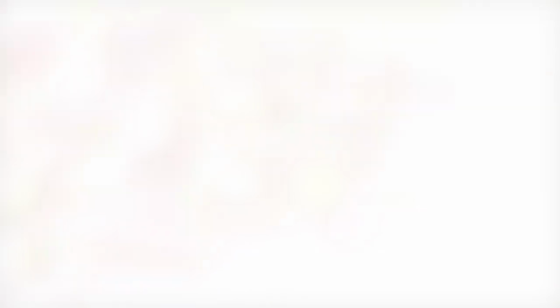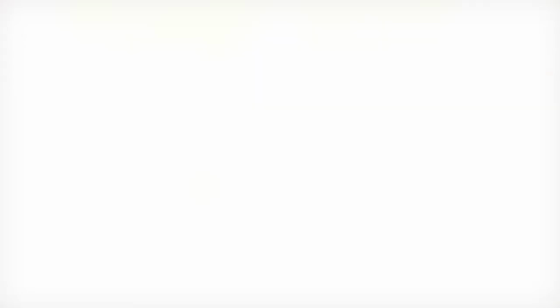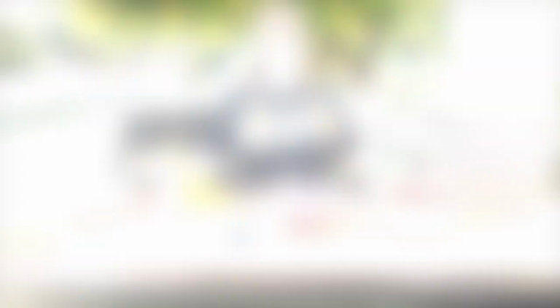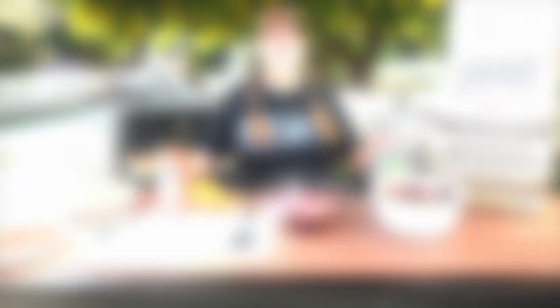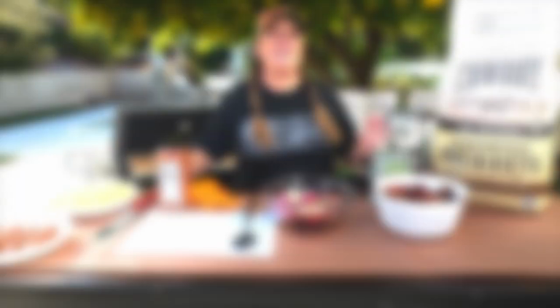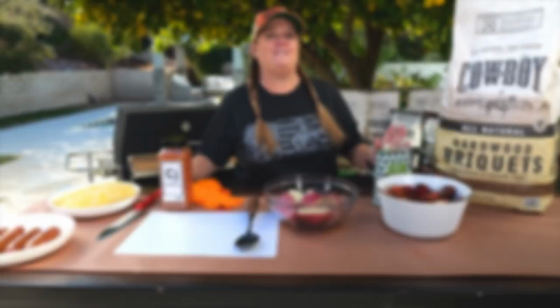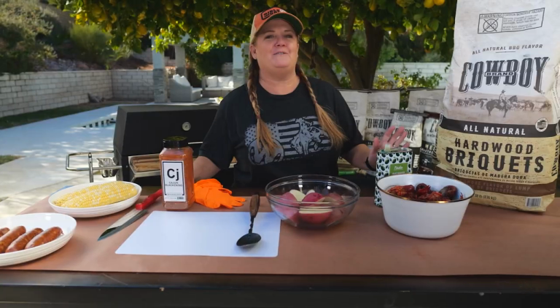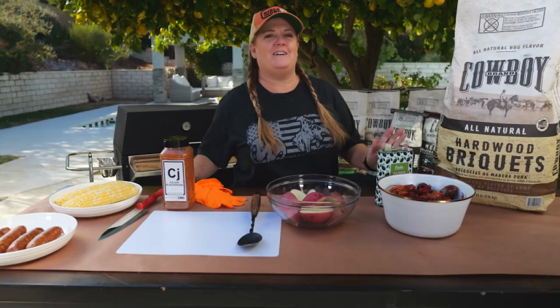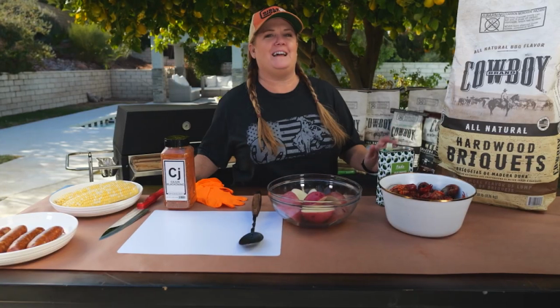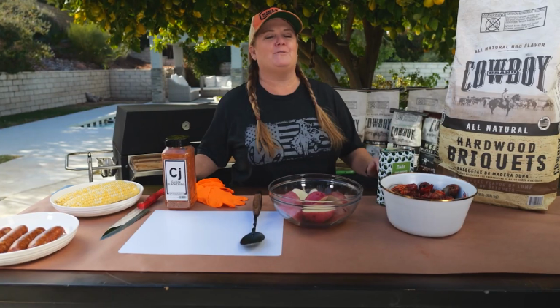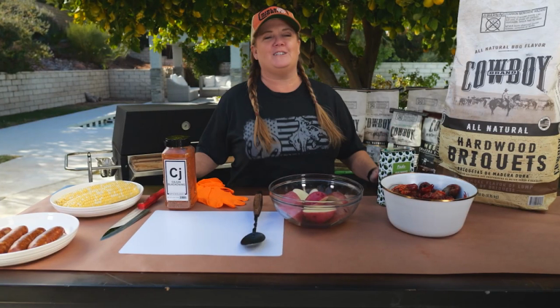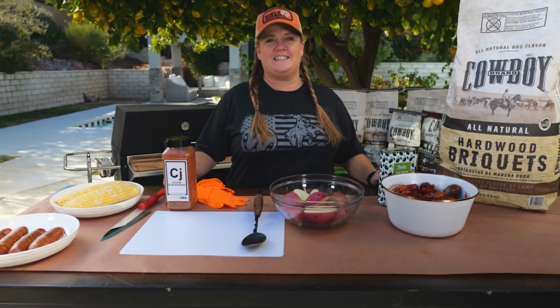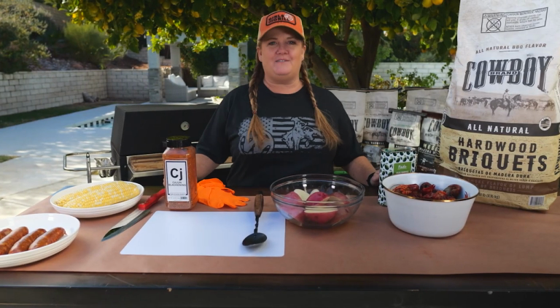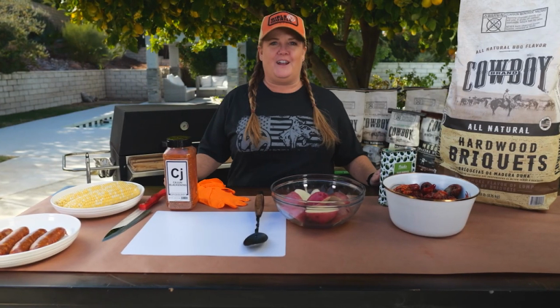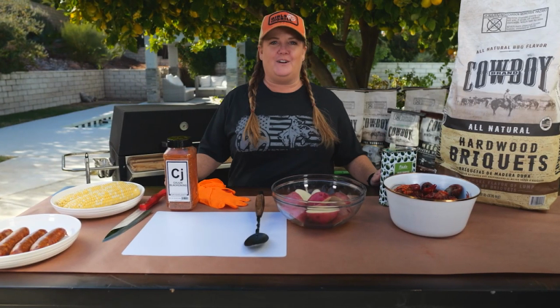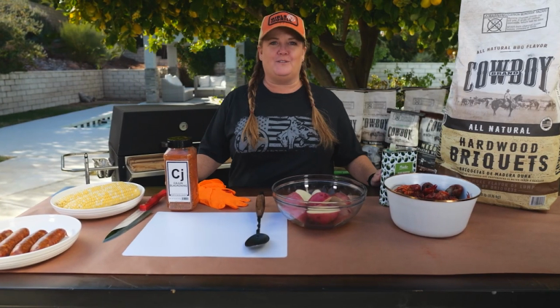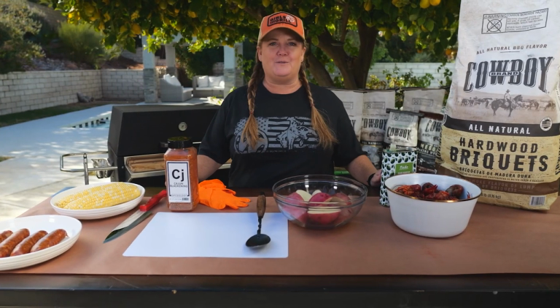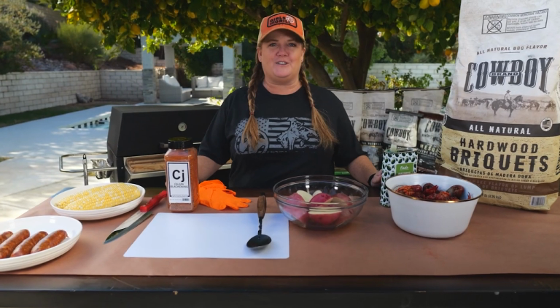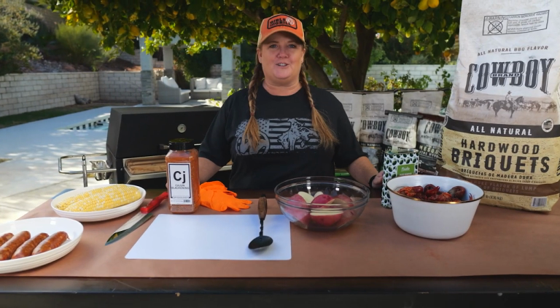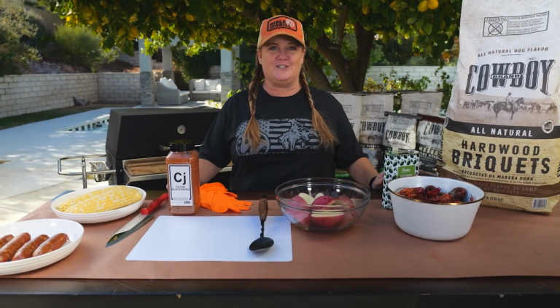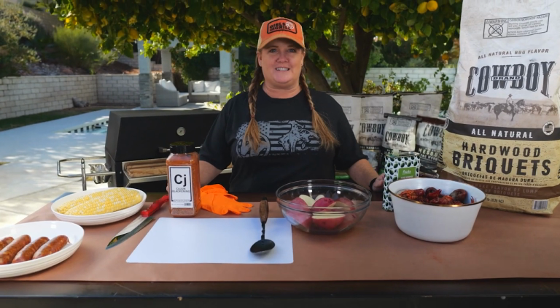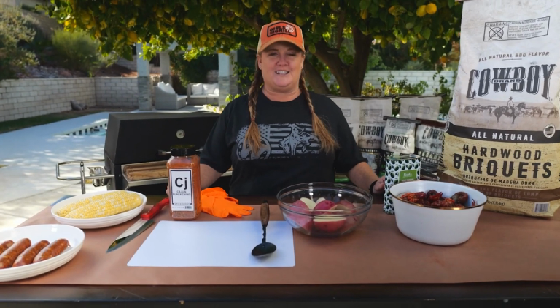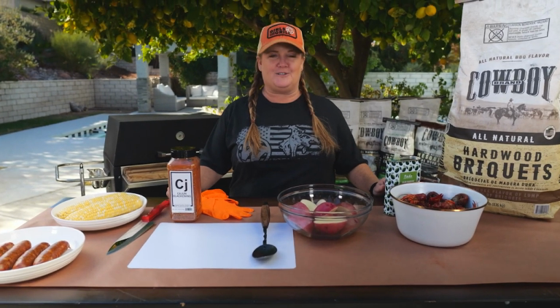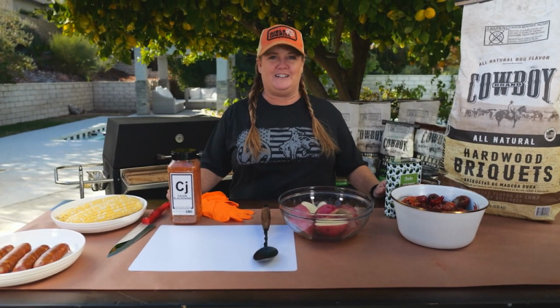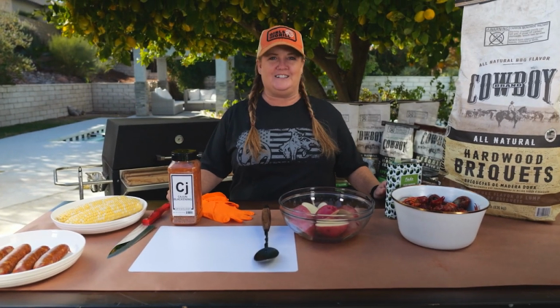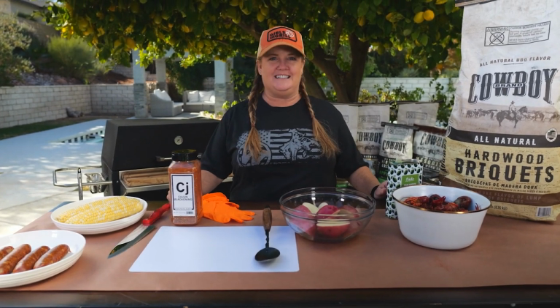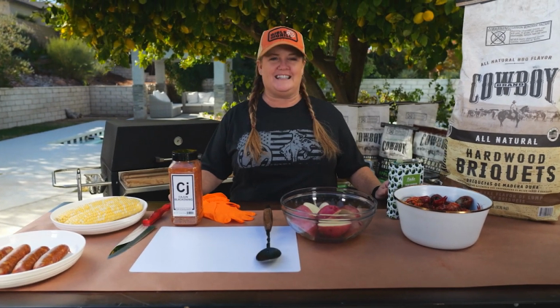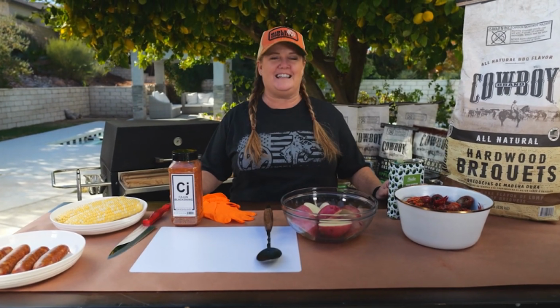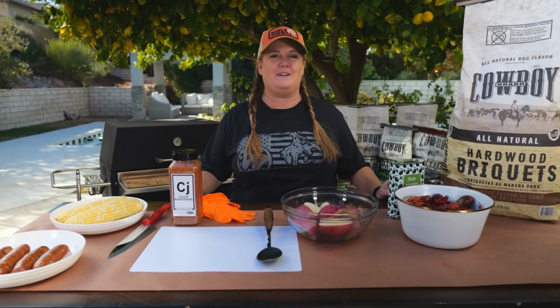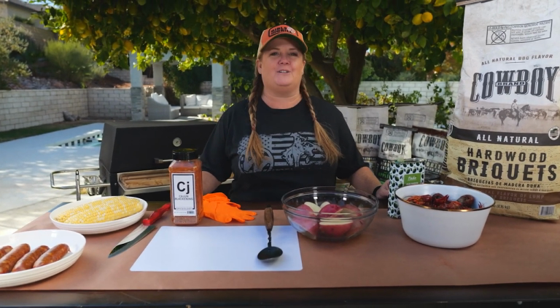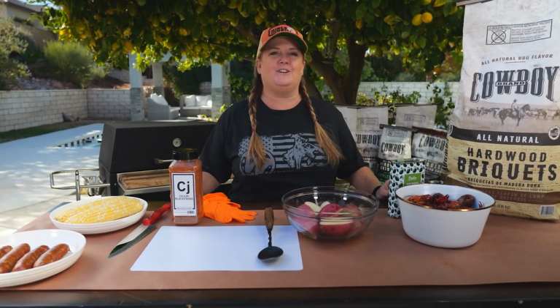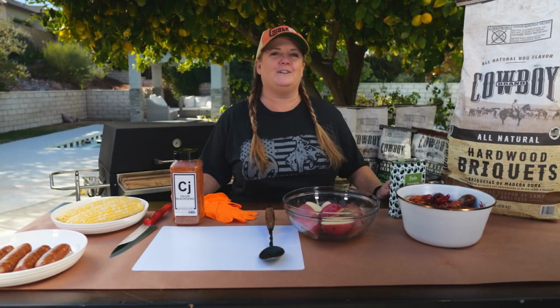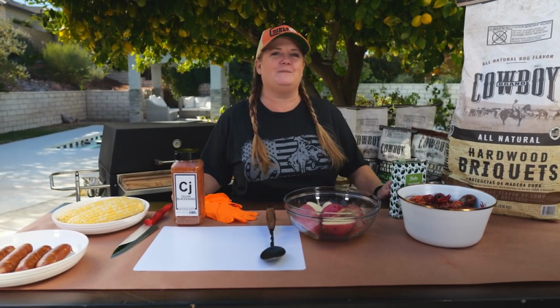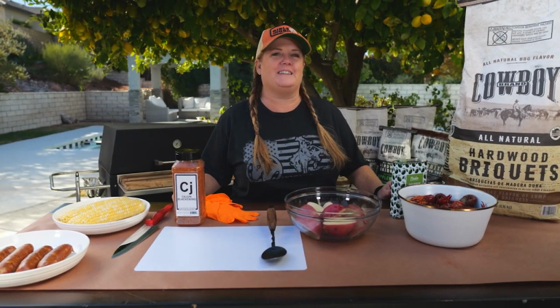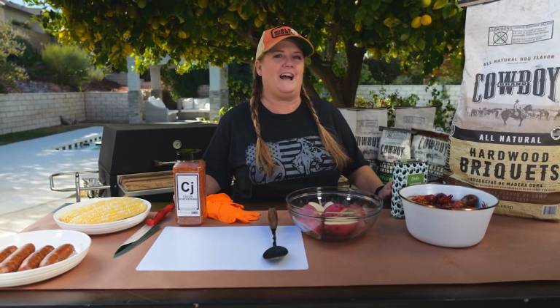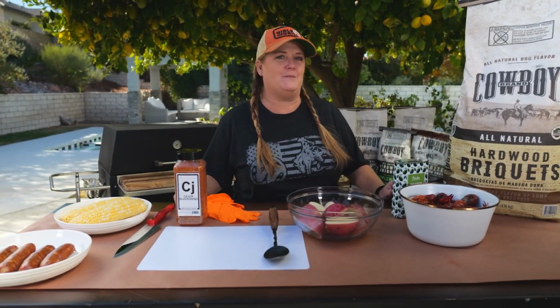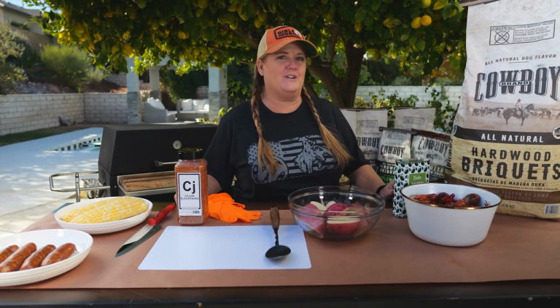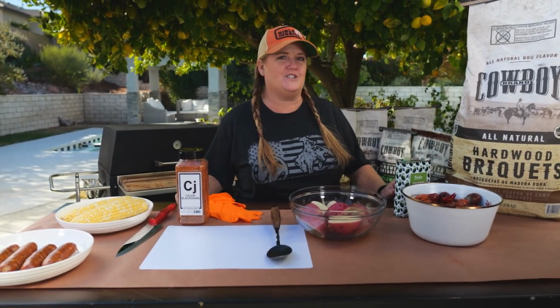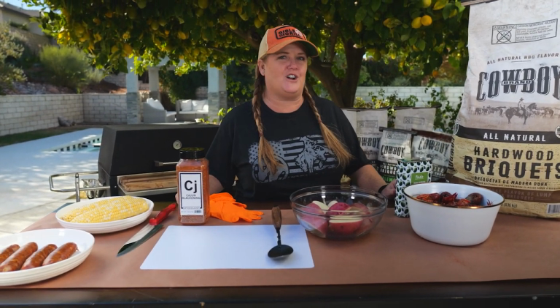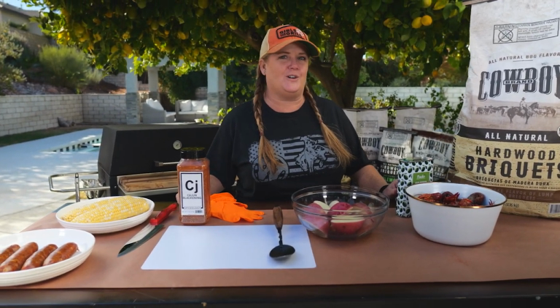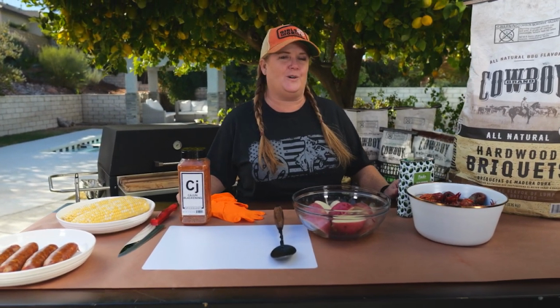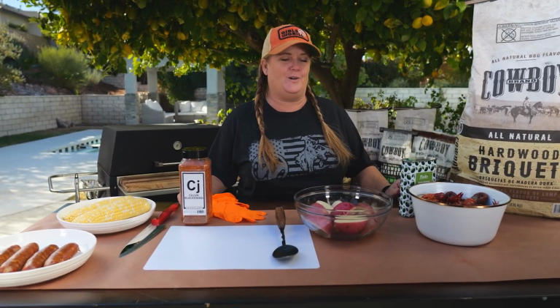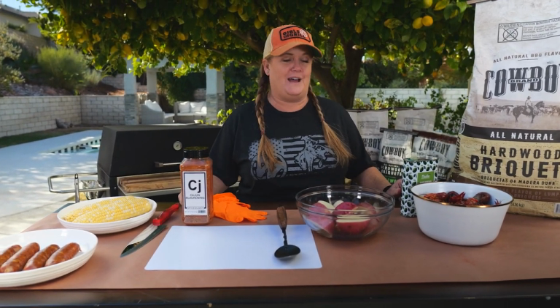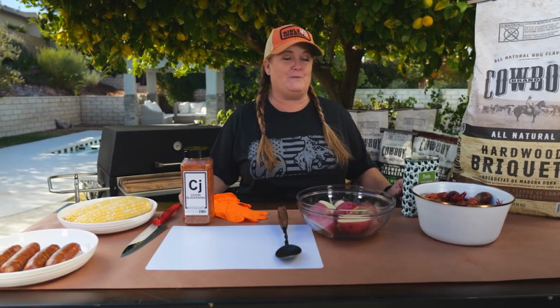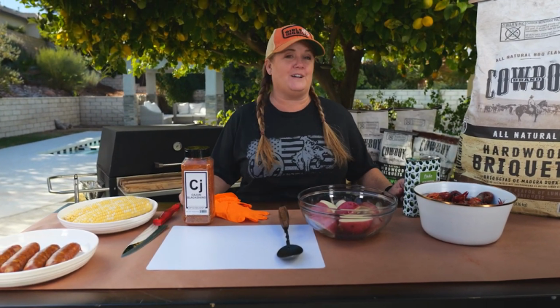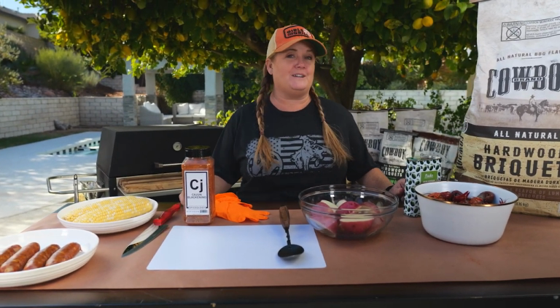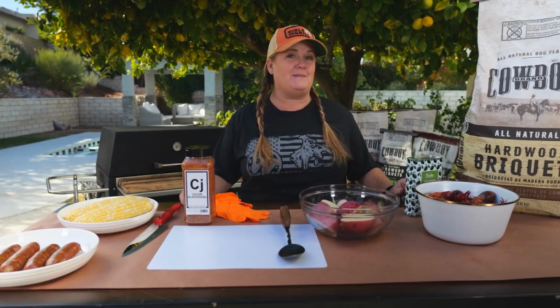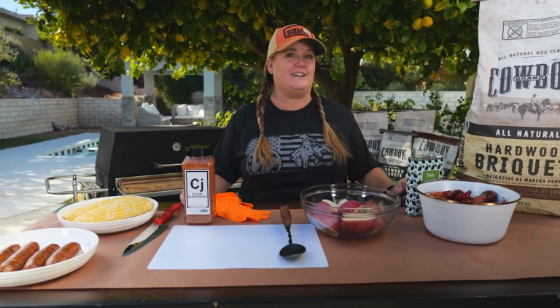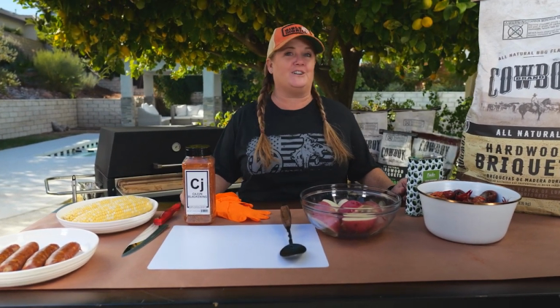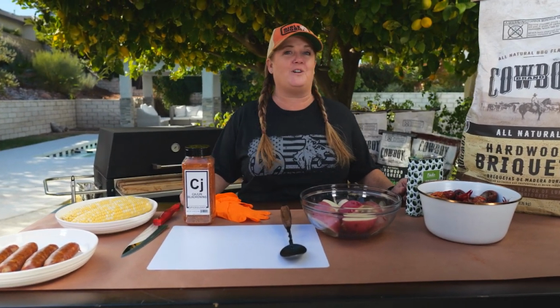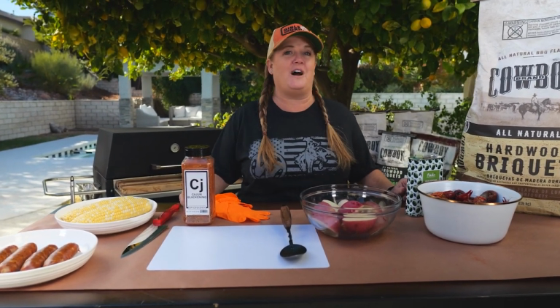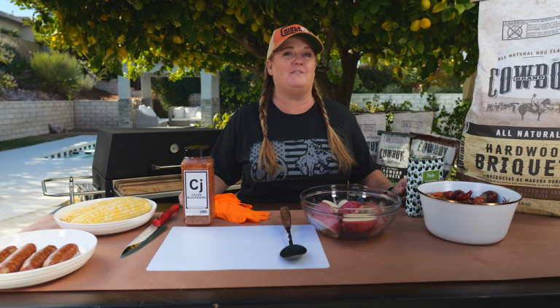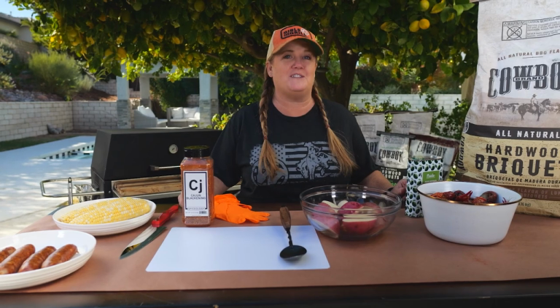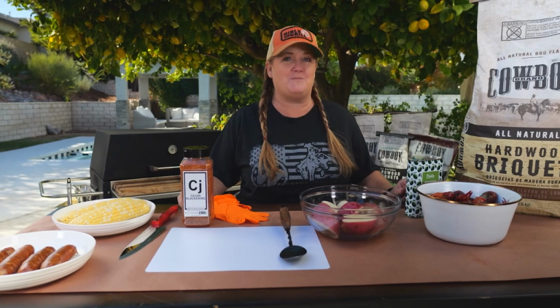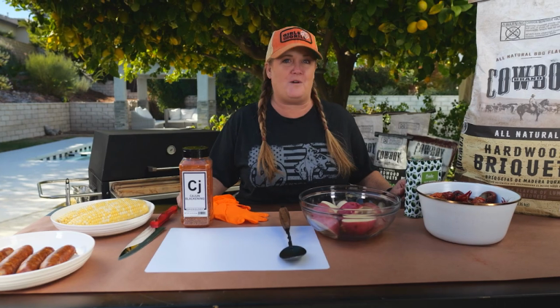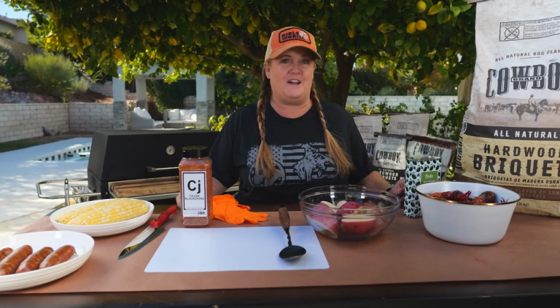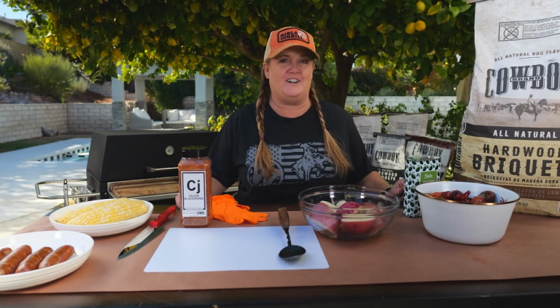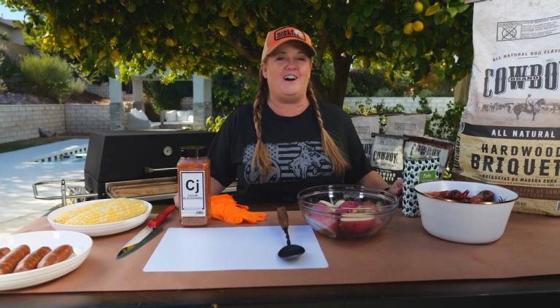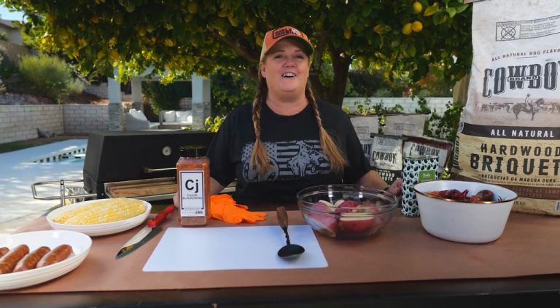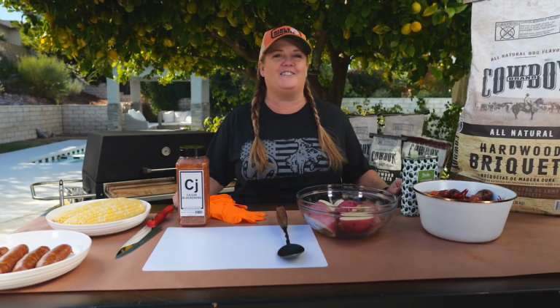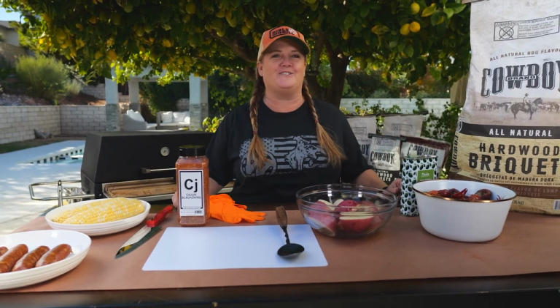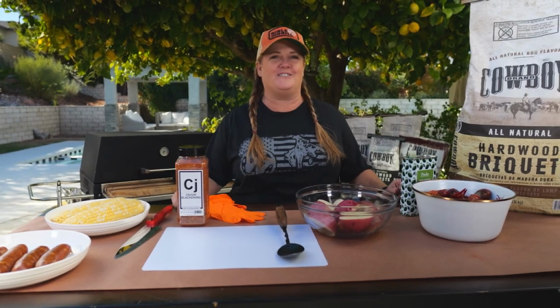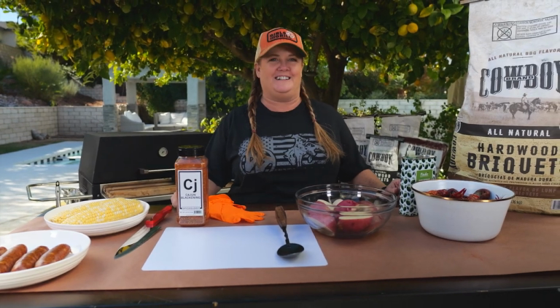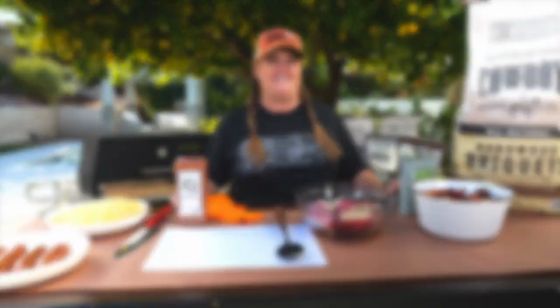Hey everyone, I'm Christy Vanover with Girls Can Grill. Today we're cooking with Cowboy Charcoal and we're gonna make a crawfish boil on the grill.